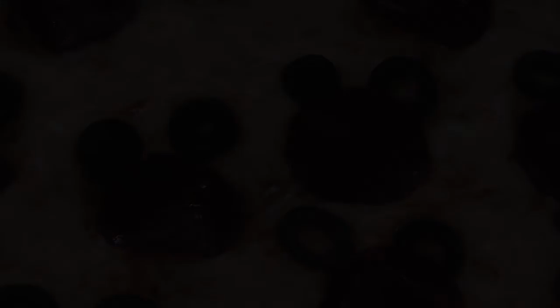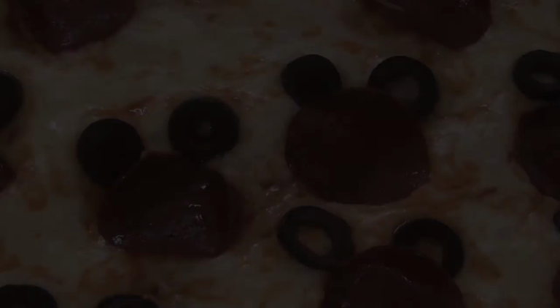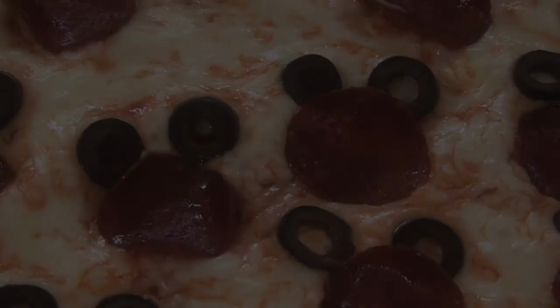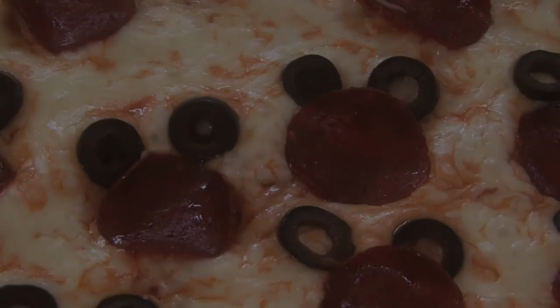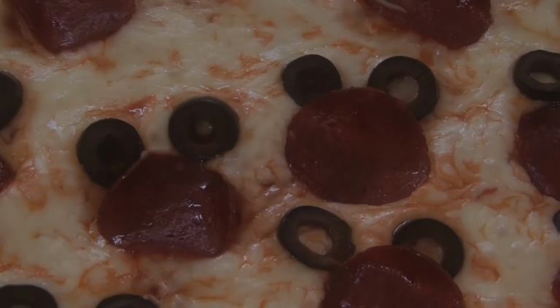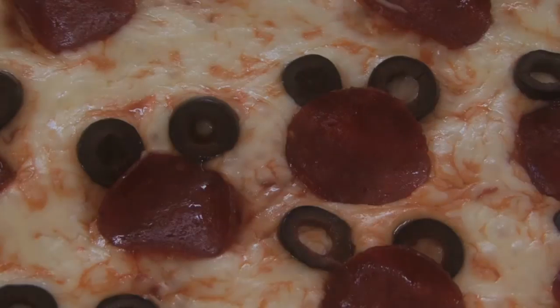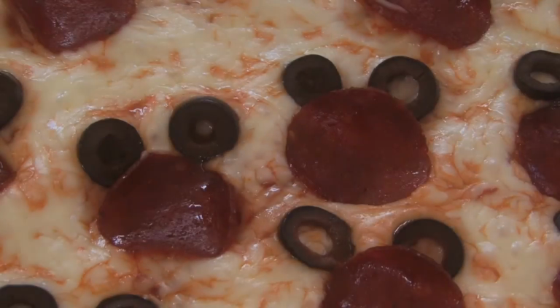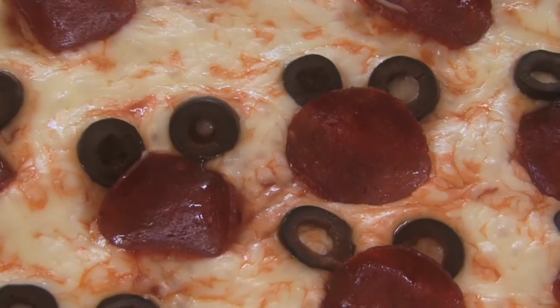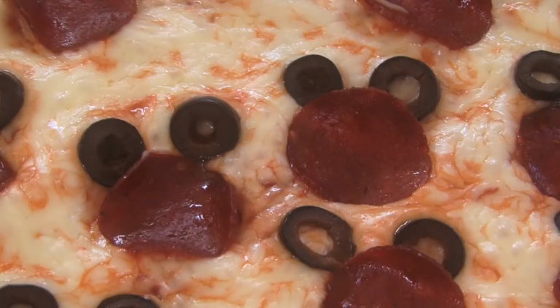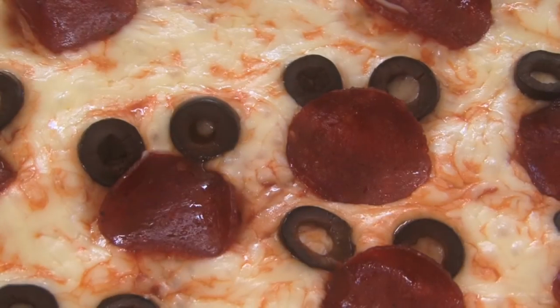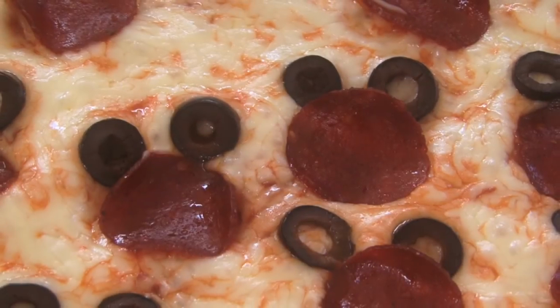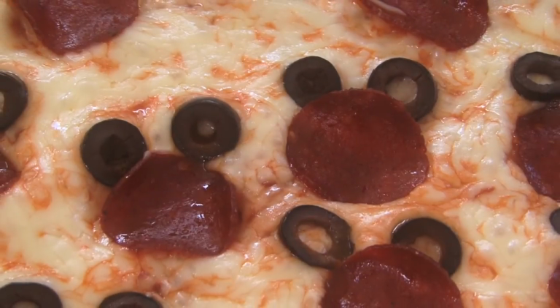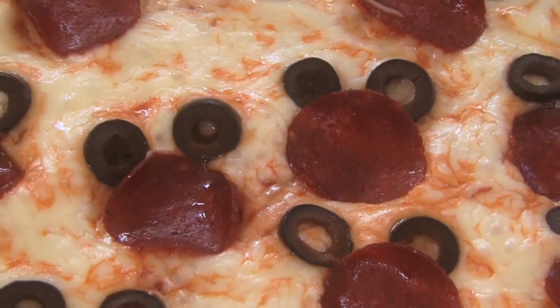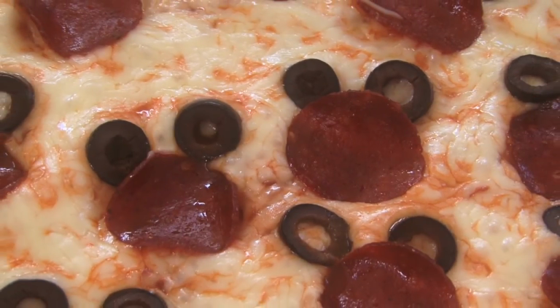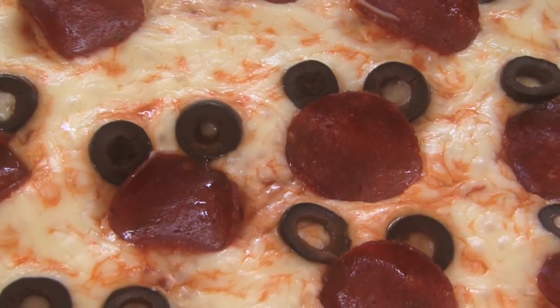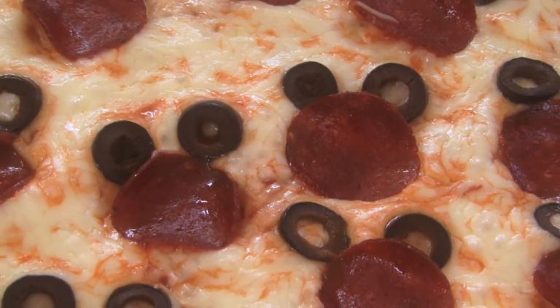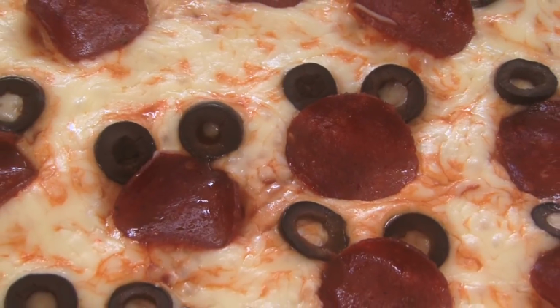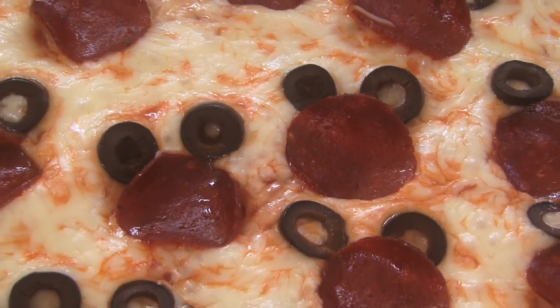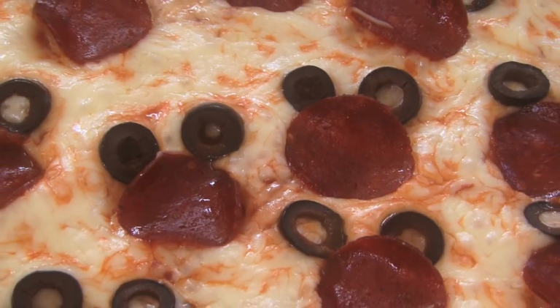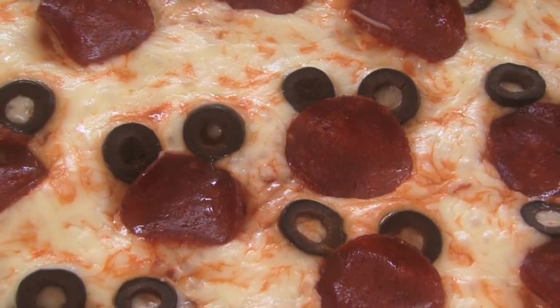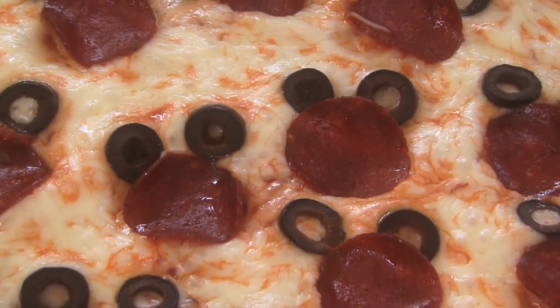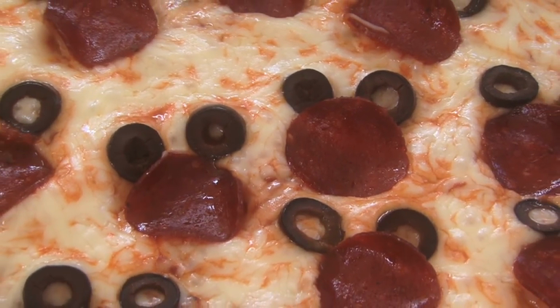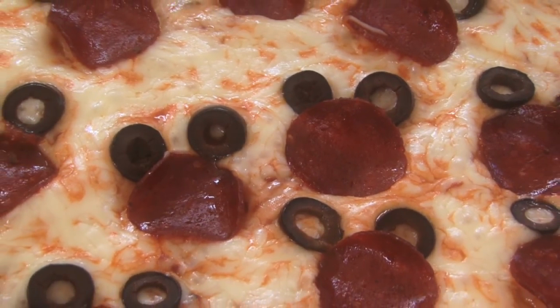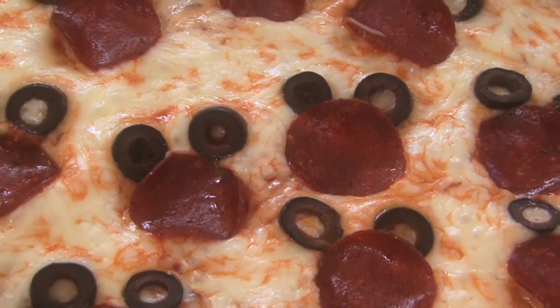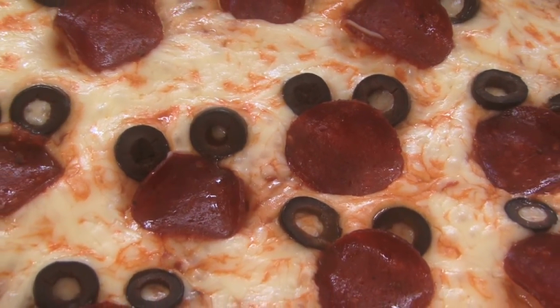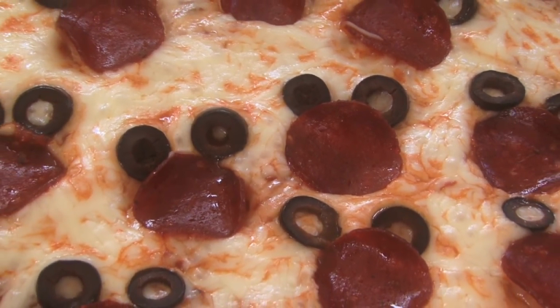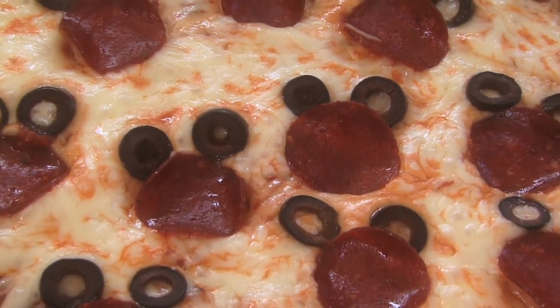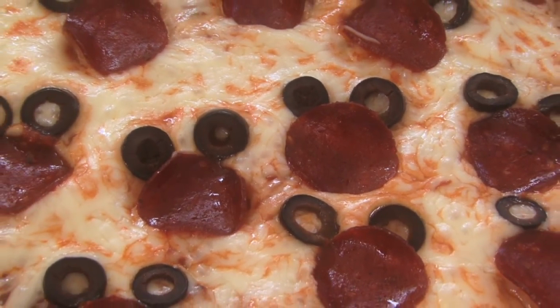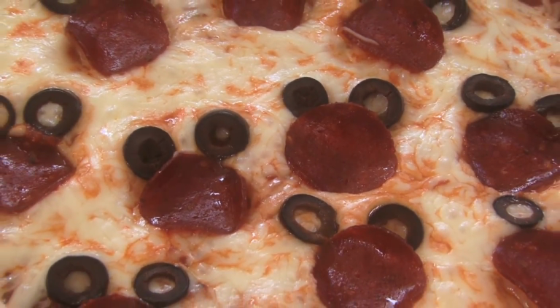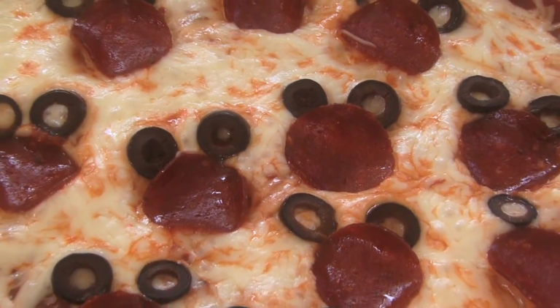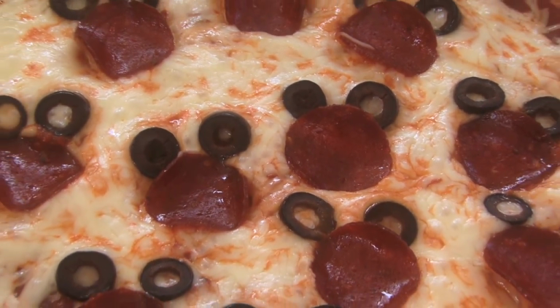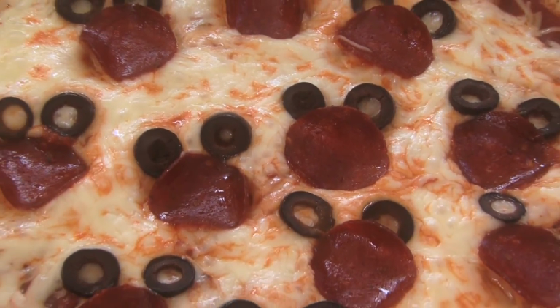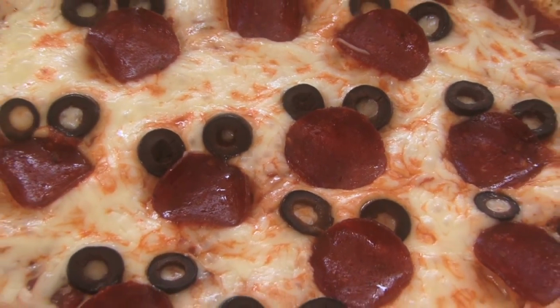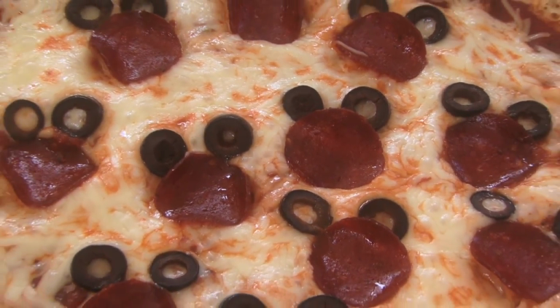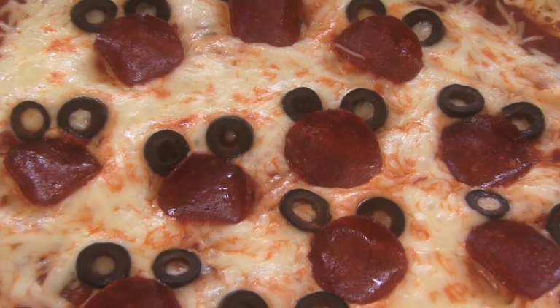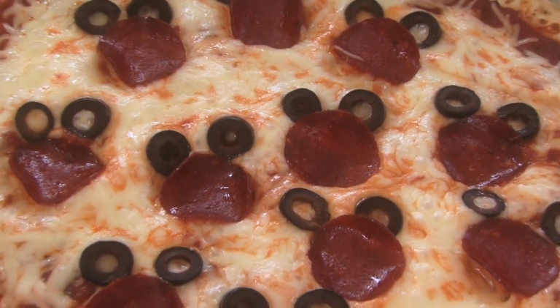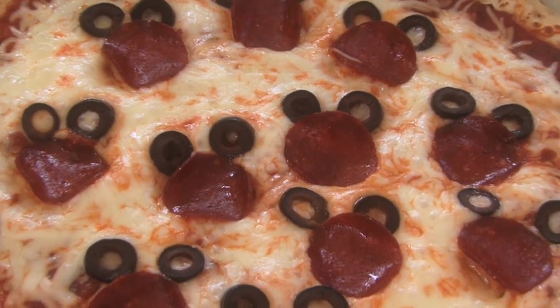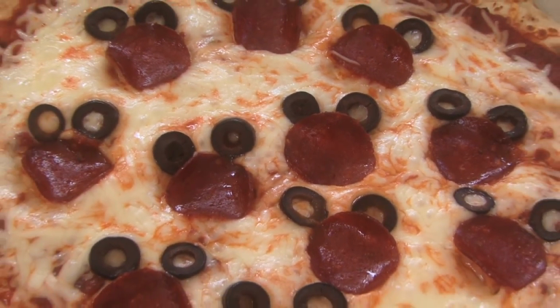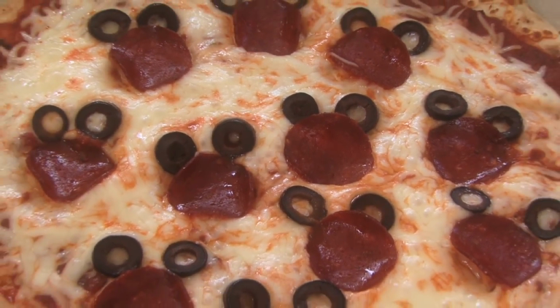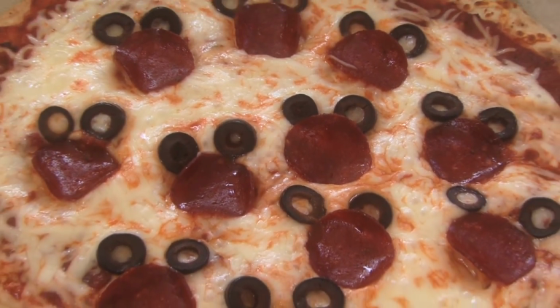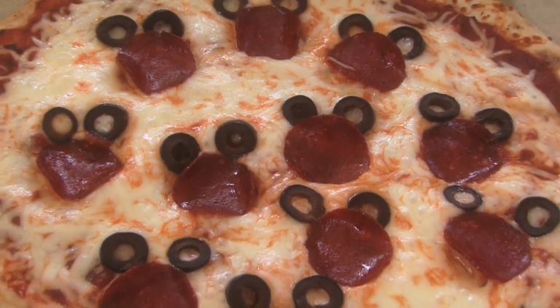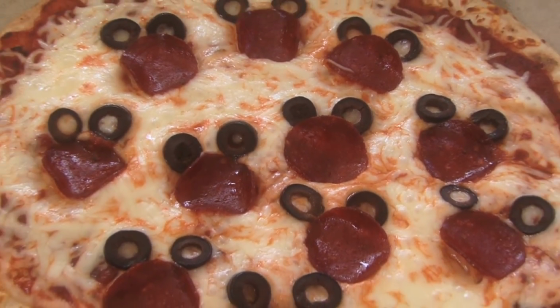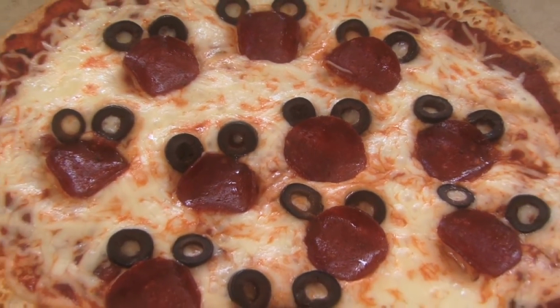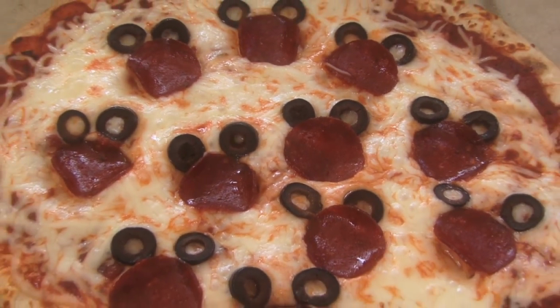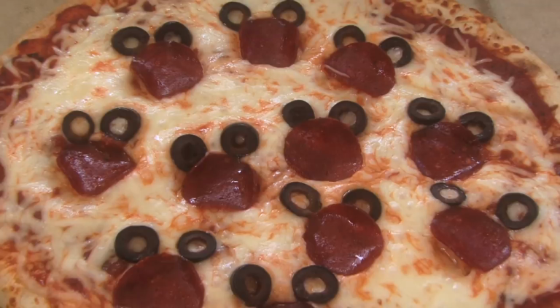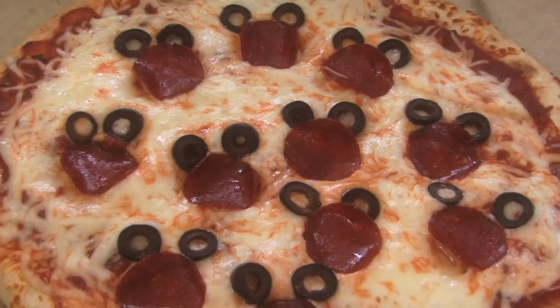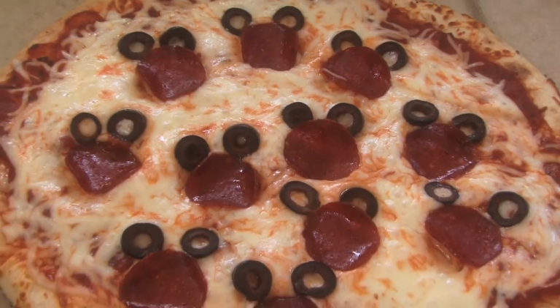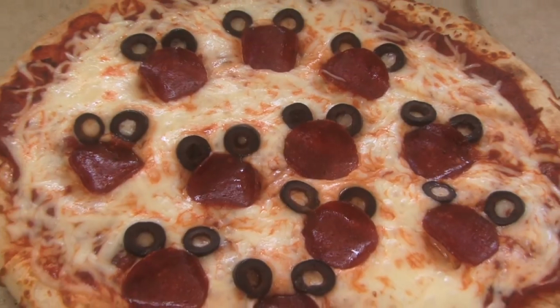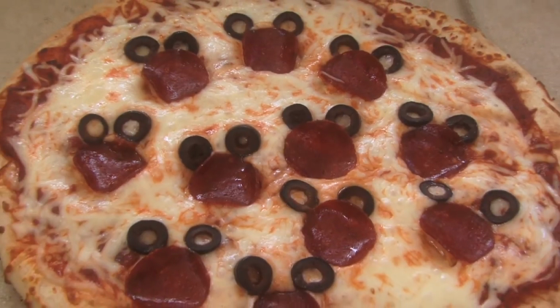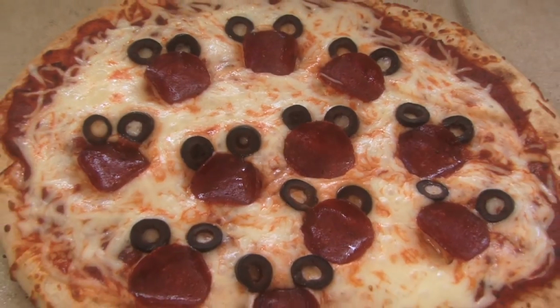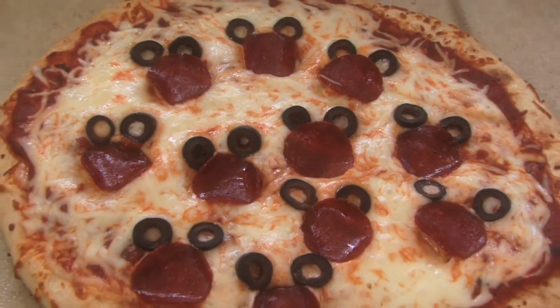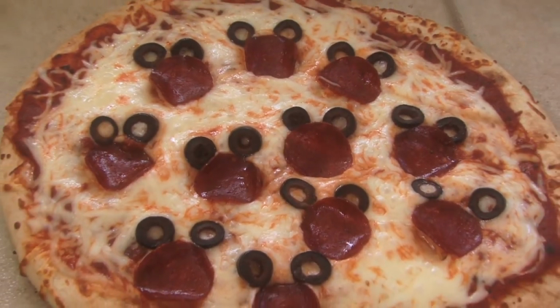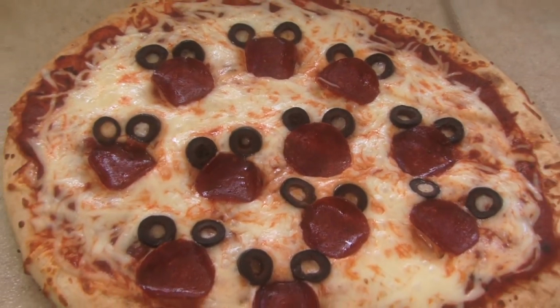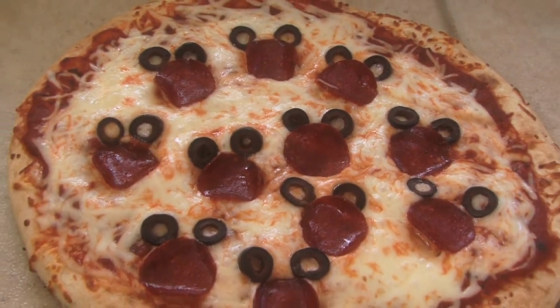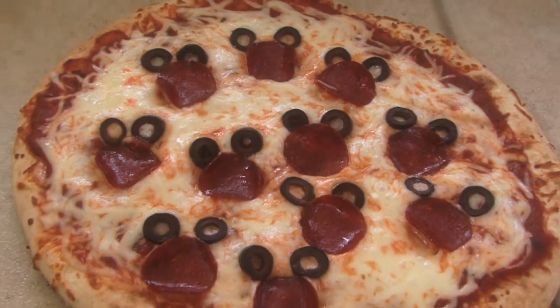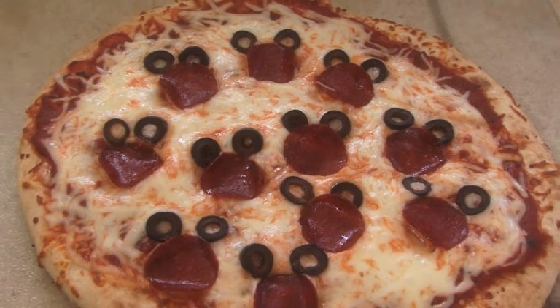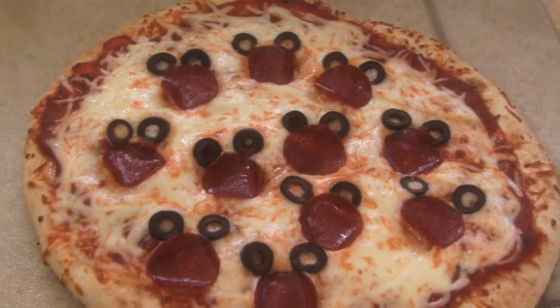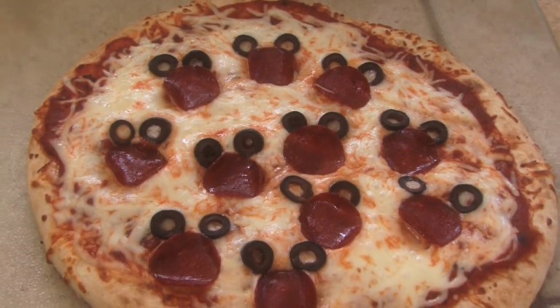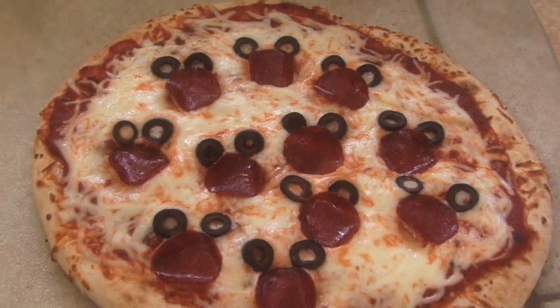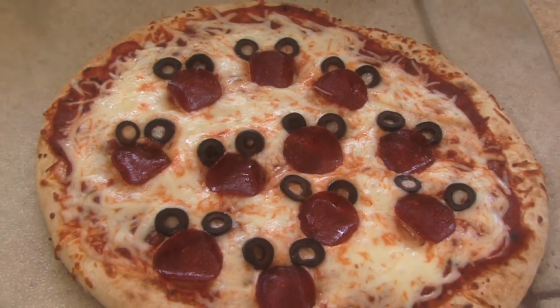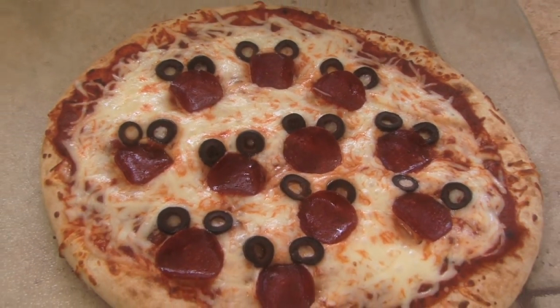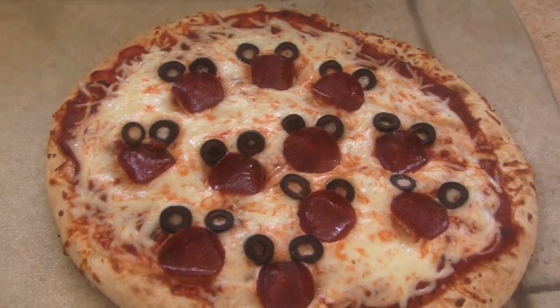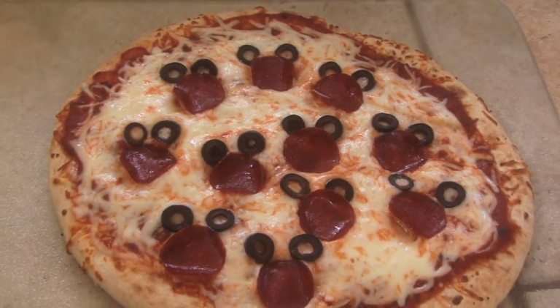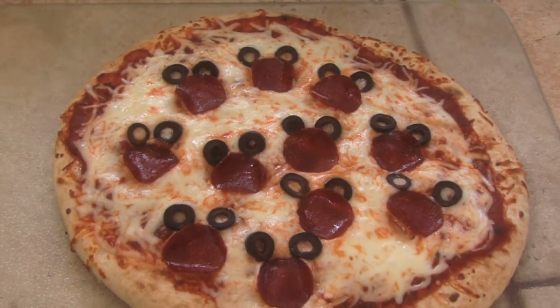This is a super fun way to get your kids involved in helping to make dinner, but also having them want to eat it.